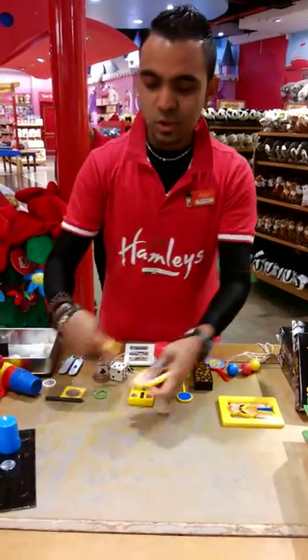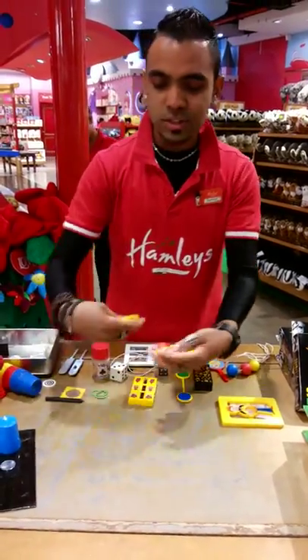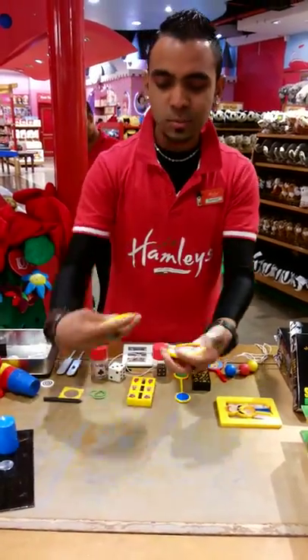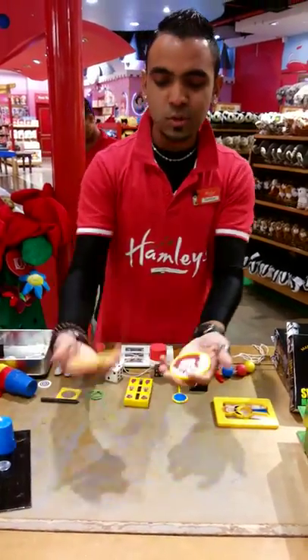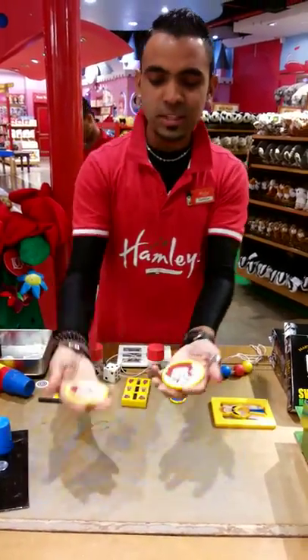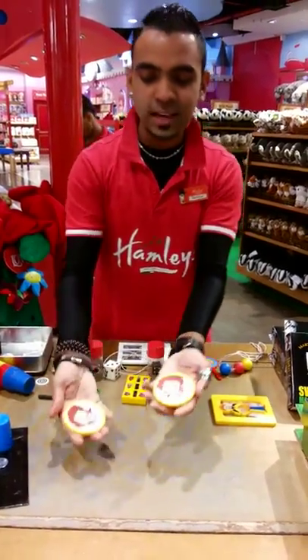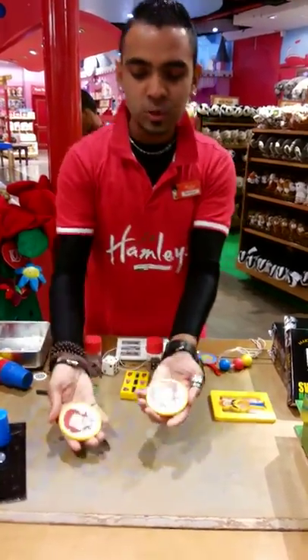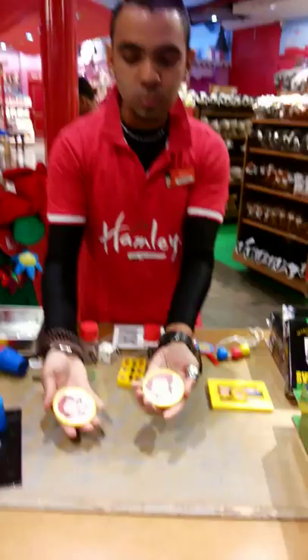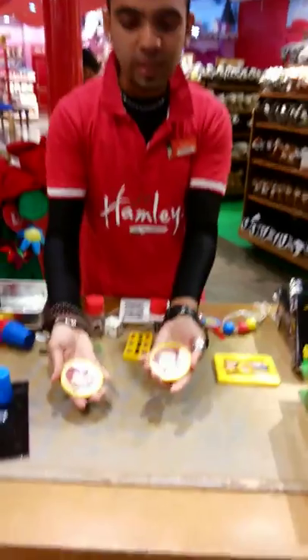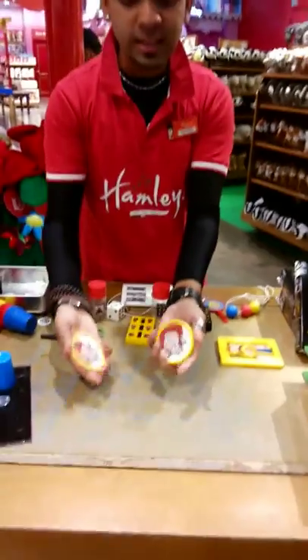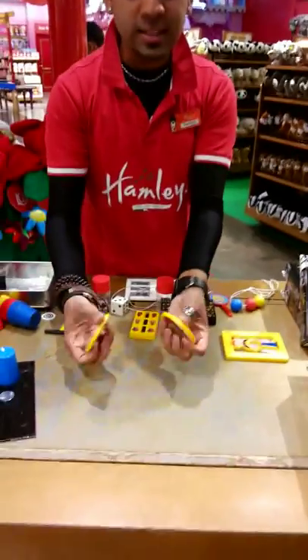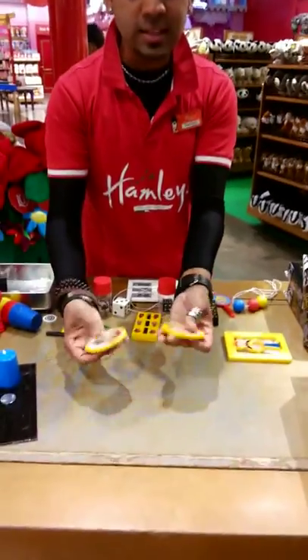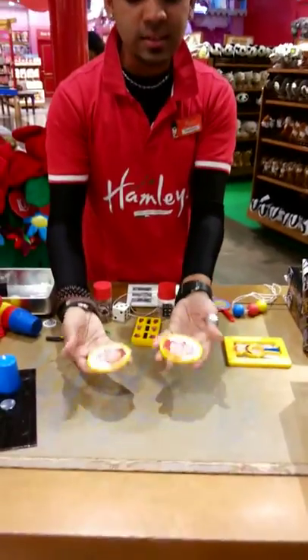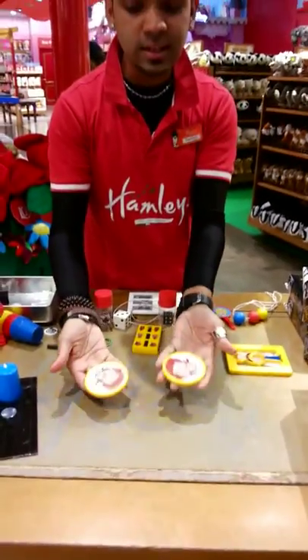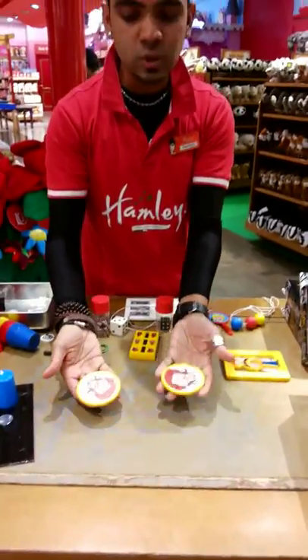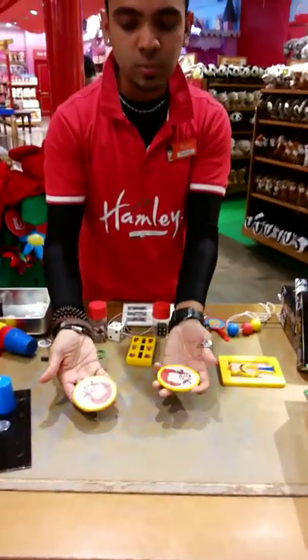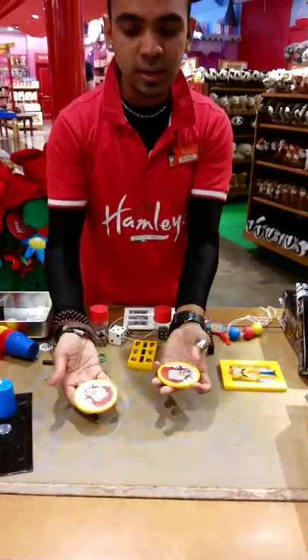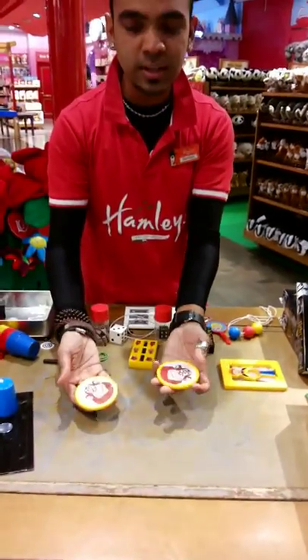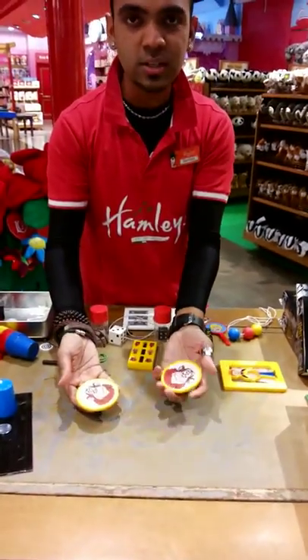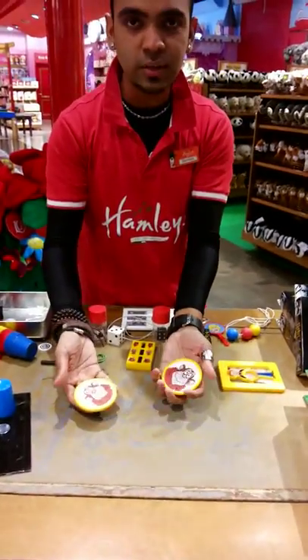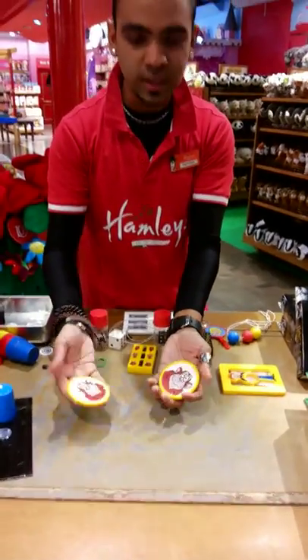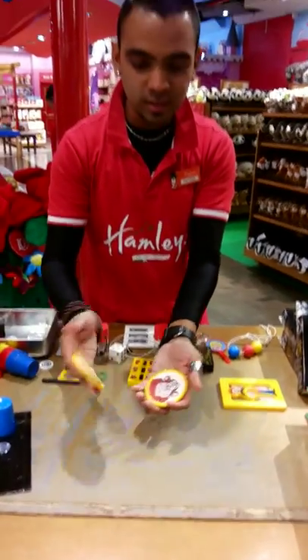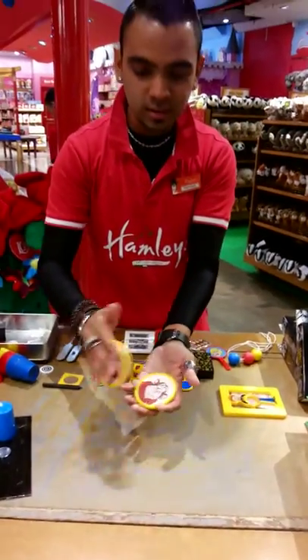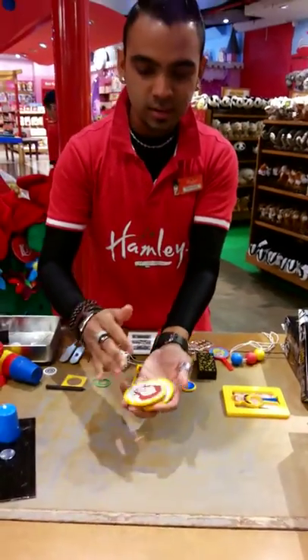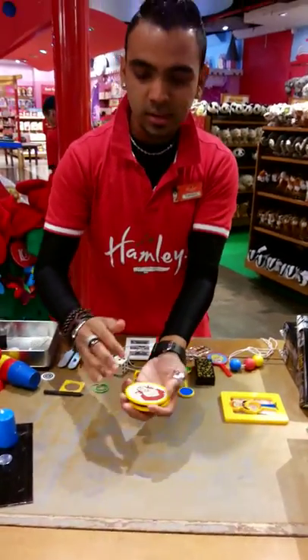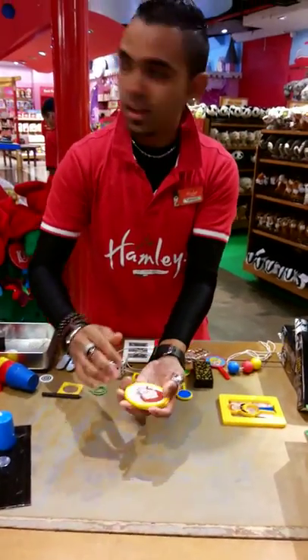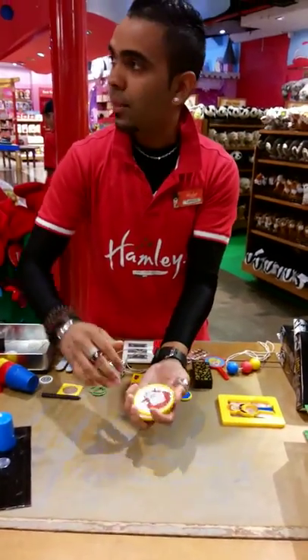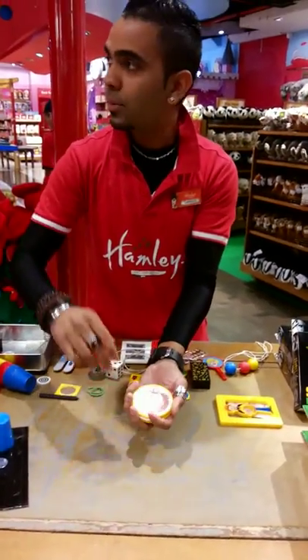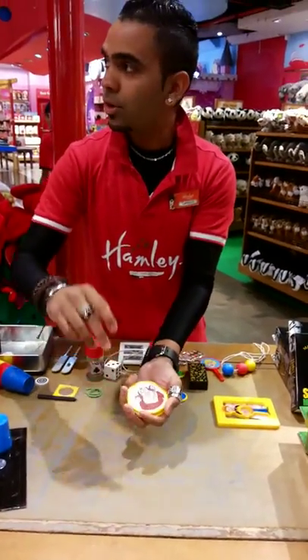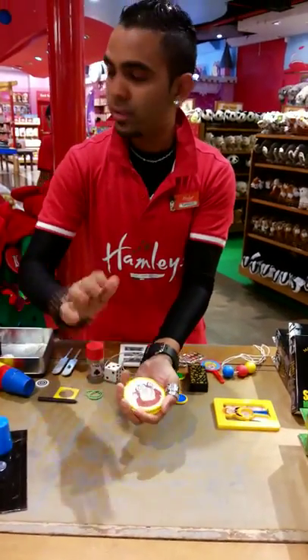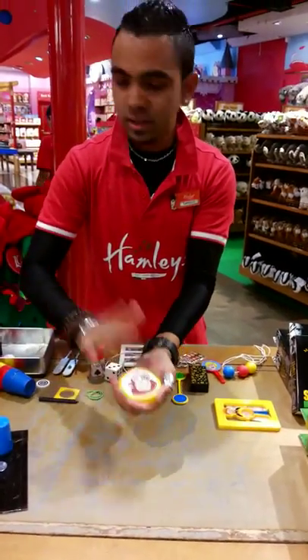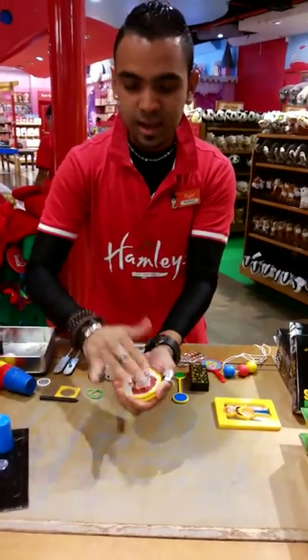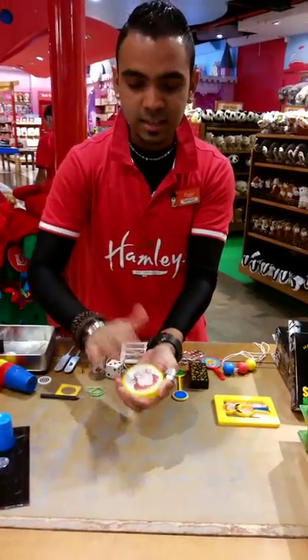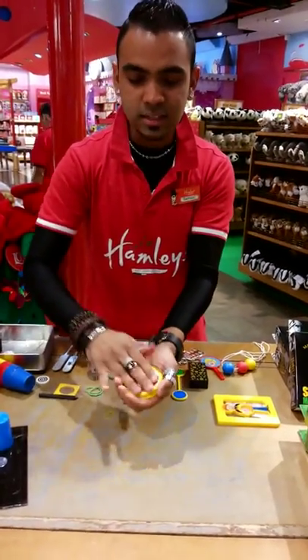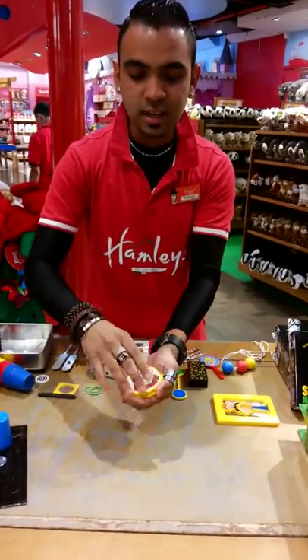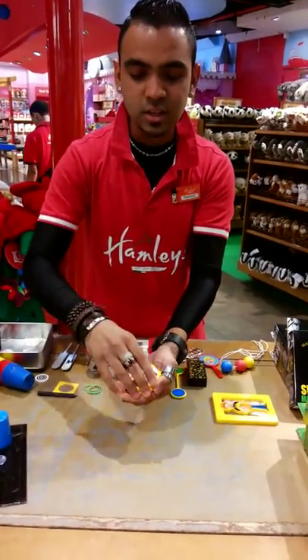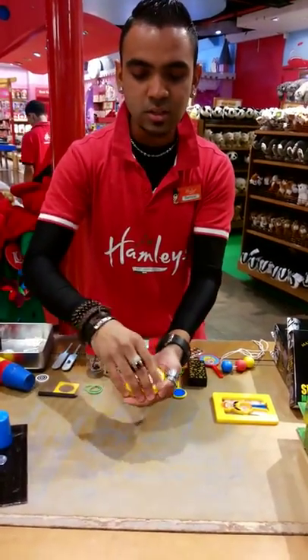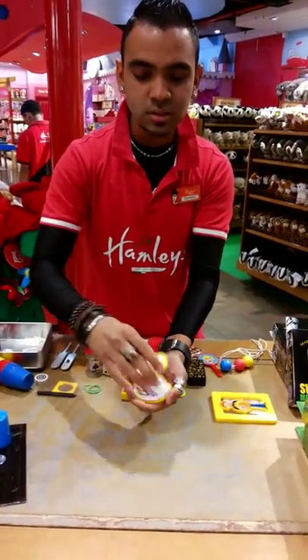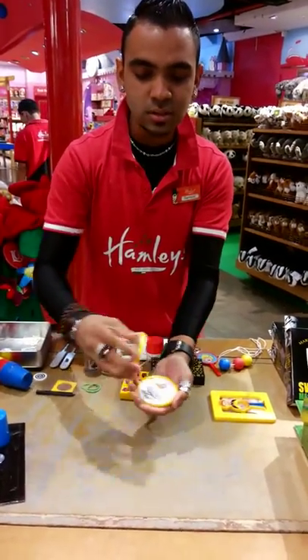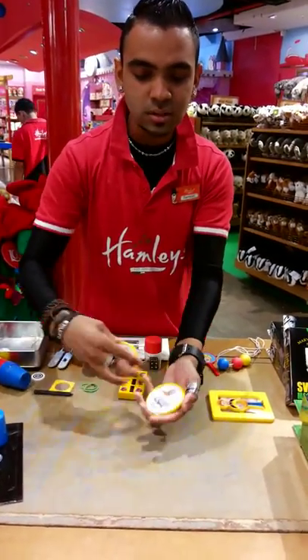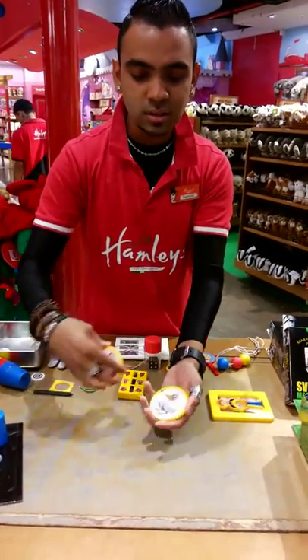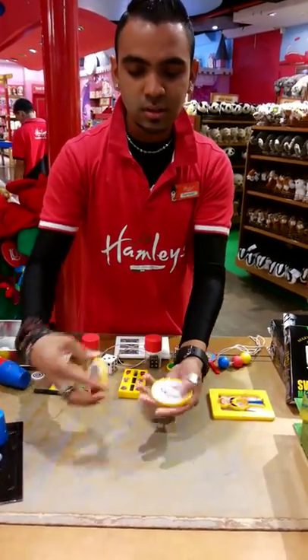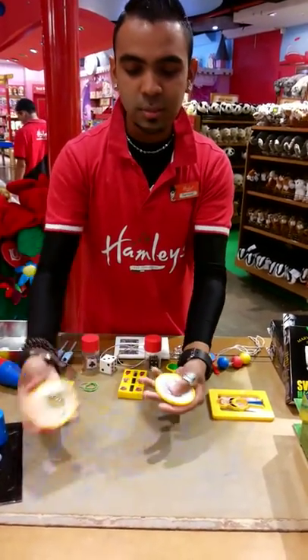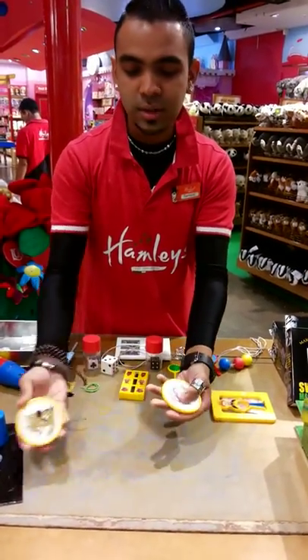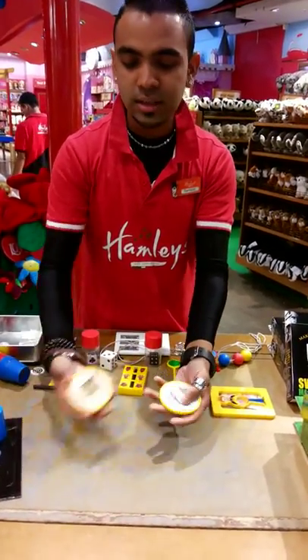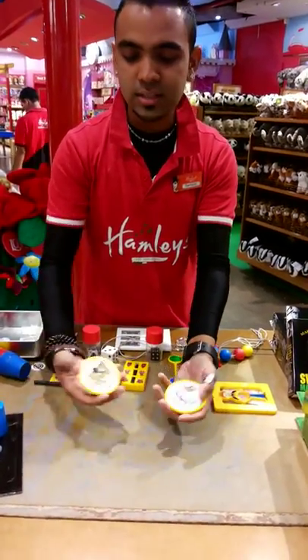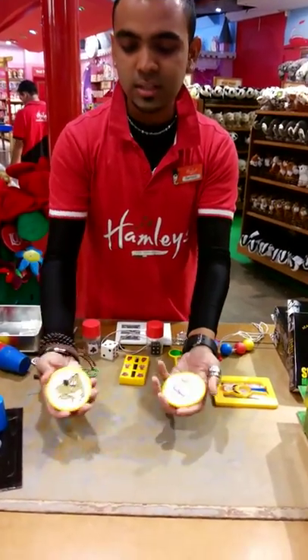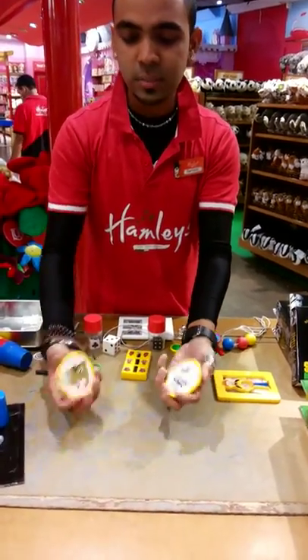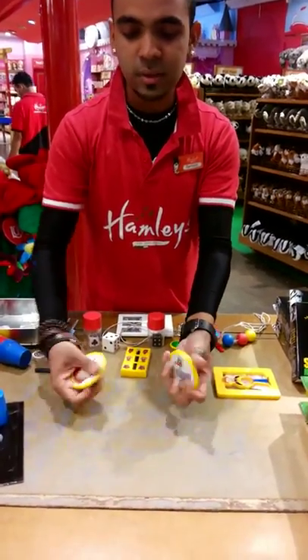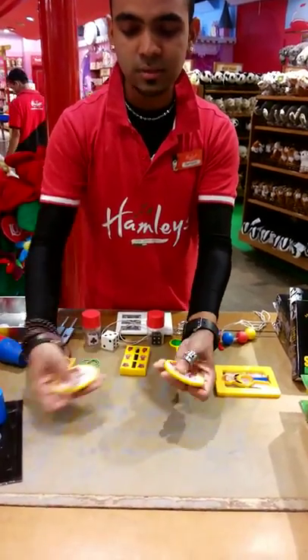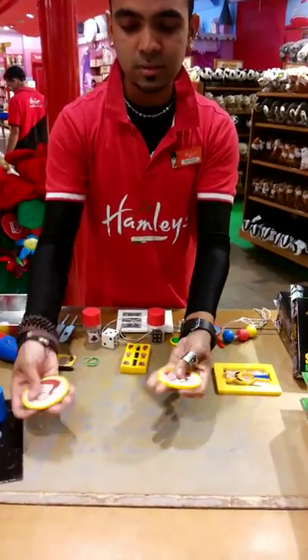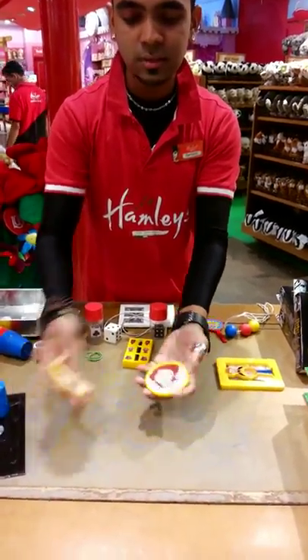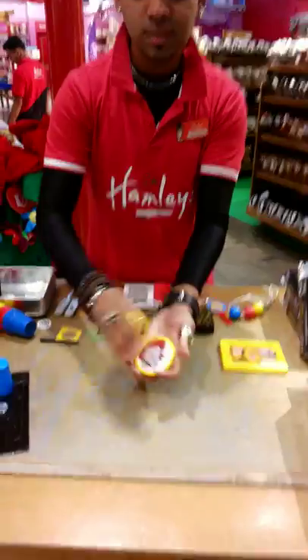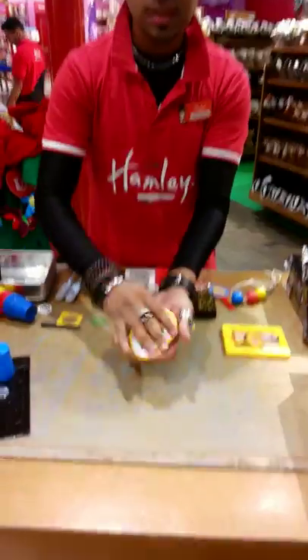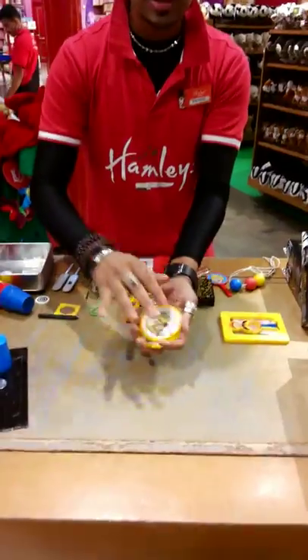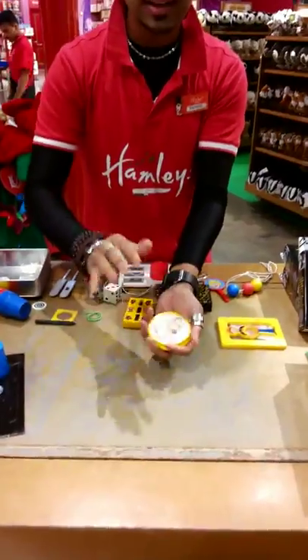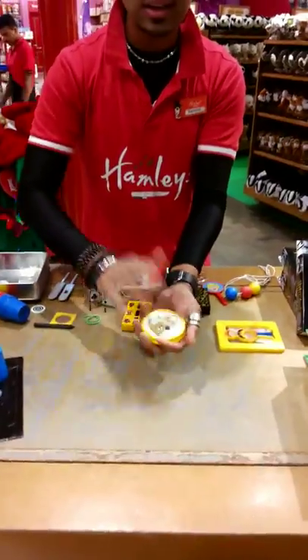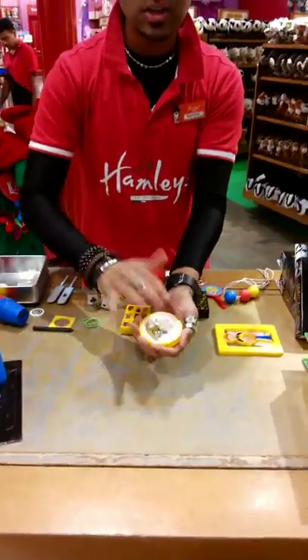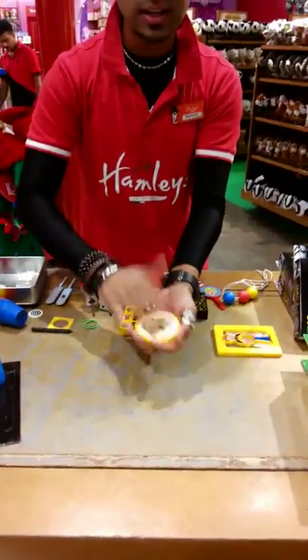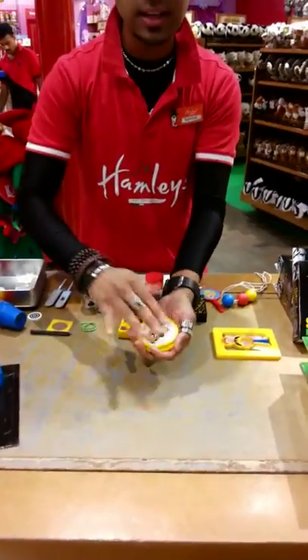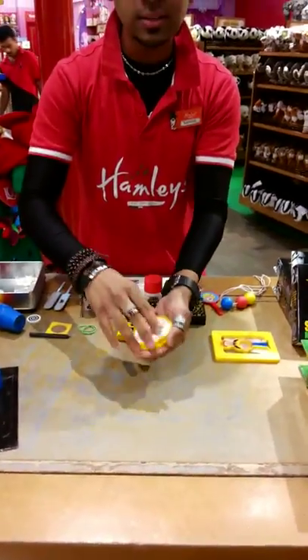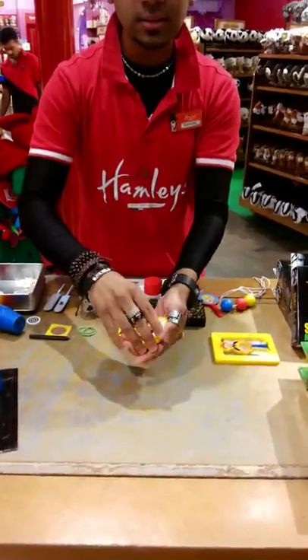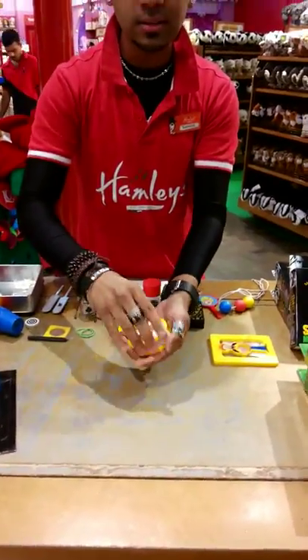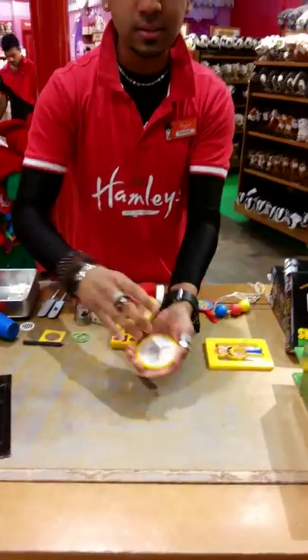I'll show you some moves. I have two monkeys here and two monkeys here. I put it away and I just touch. The monkeys disappear. I touch it again.